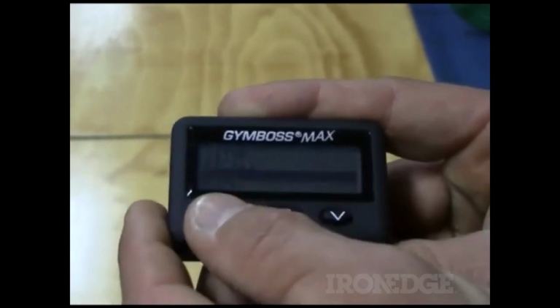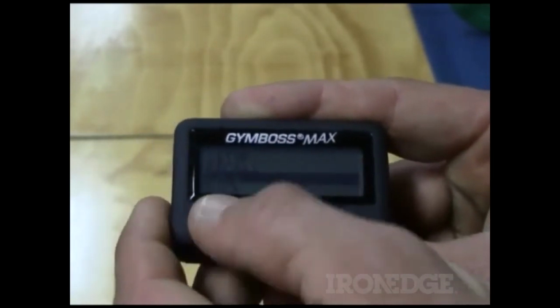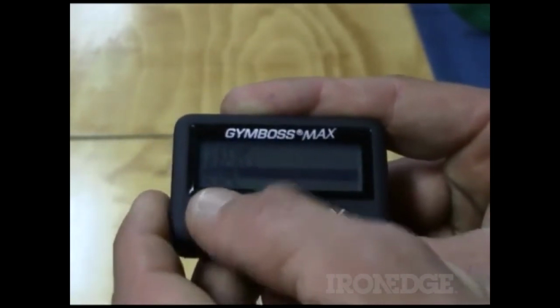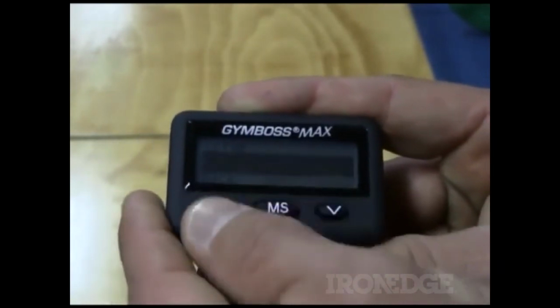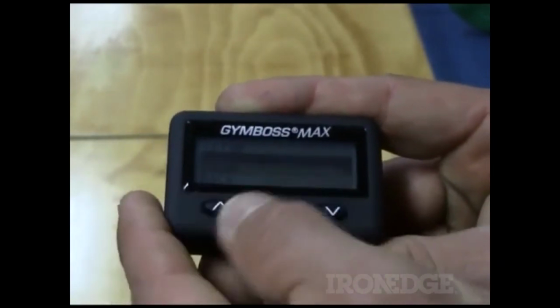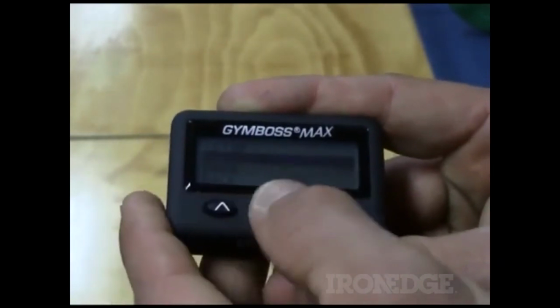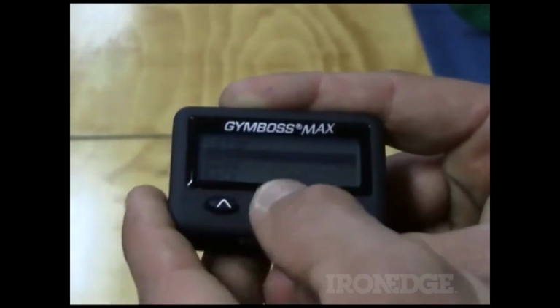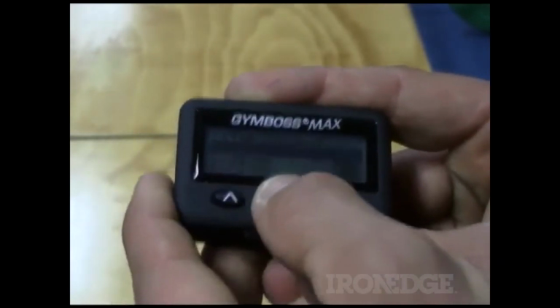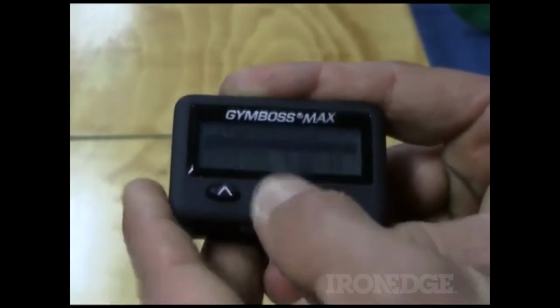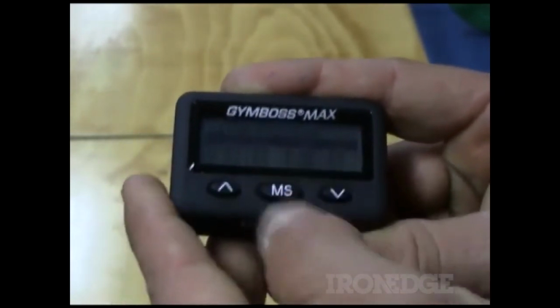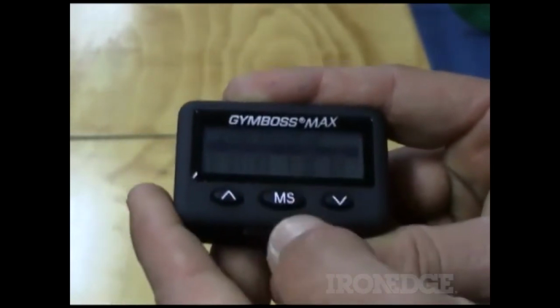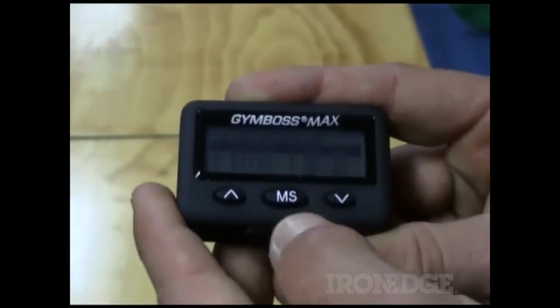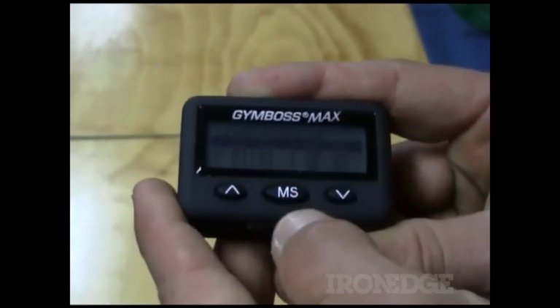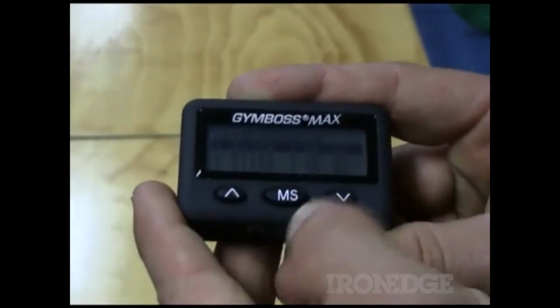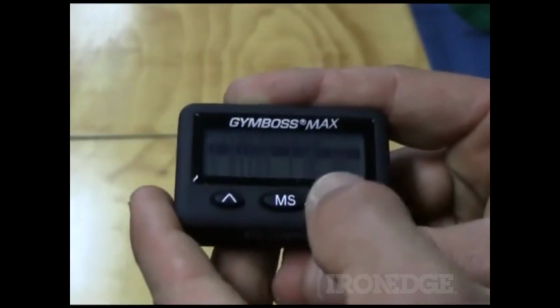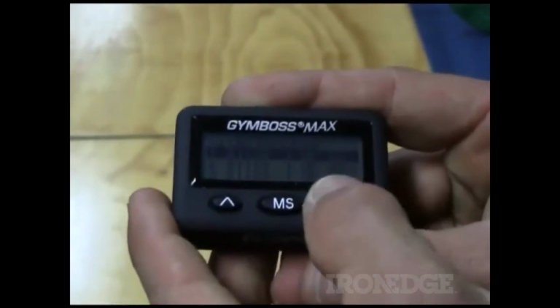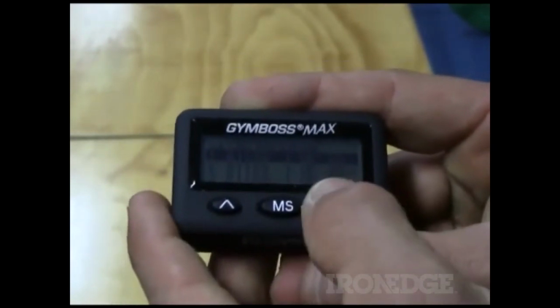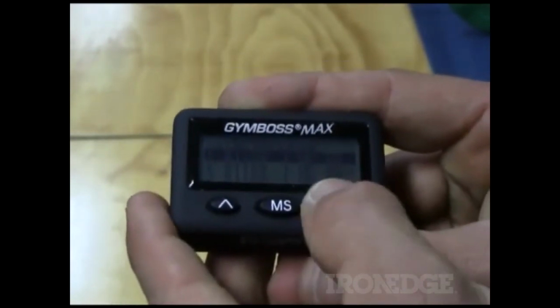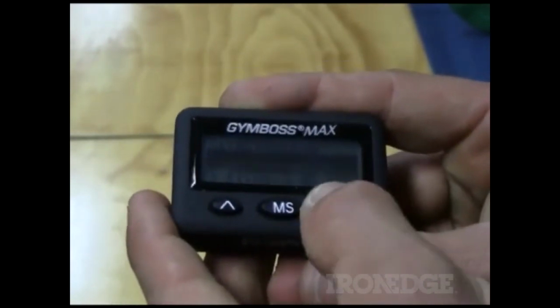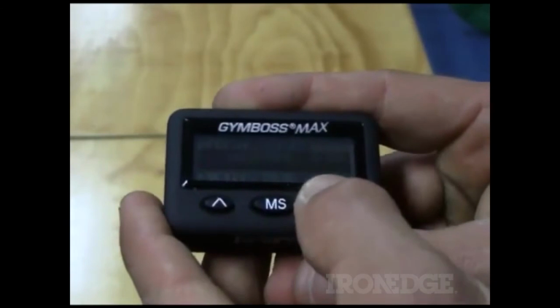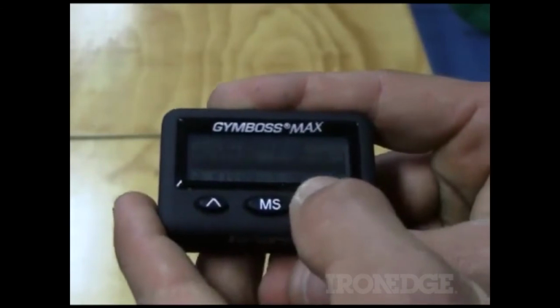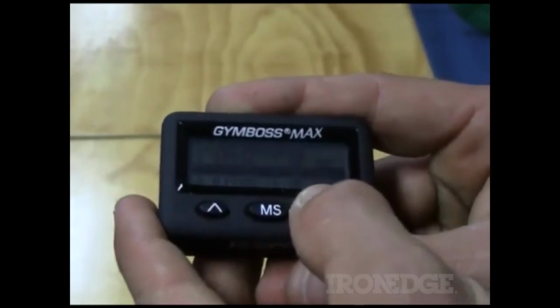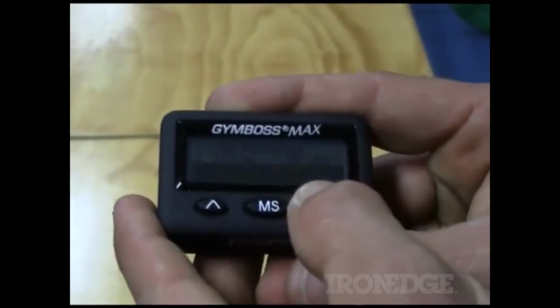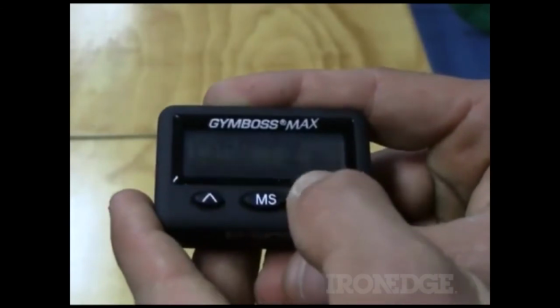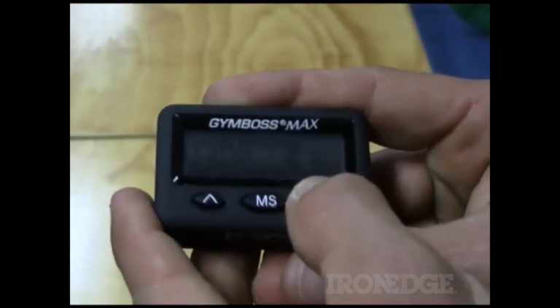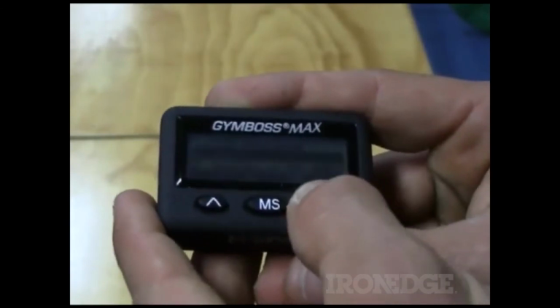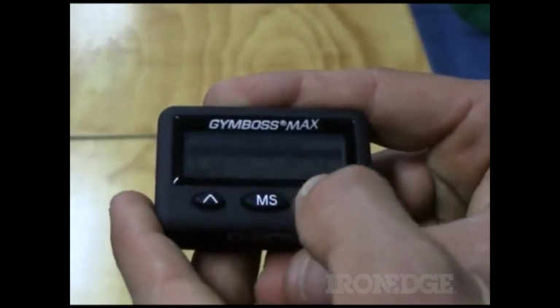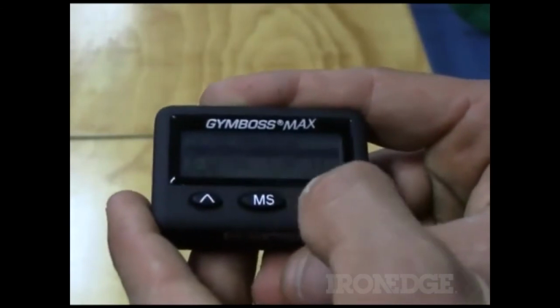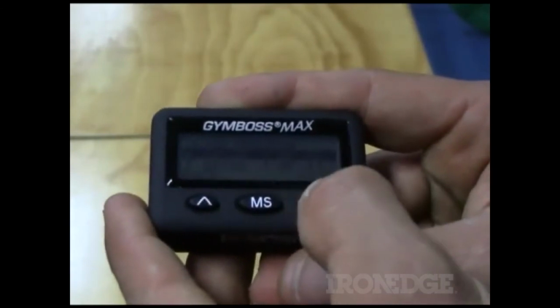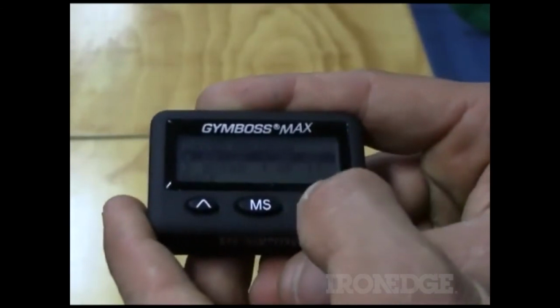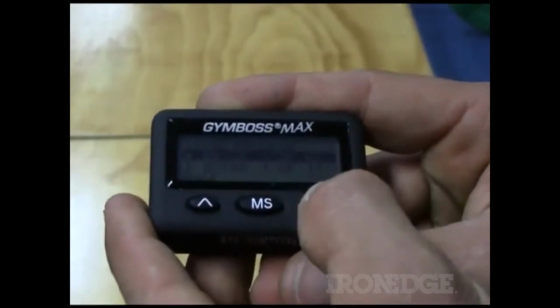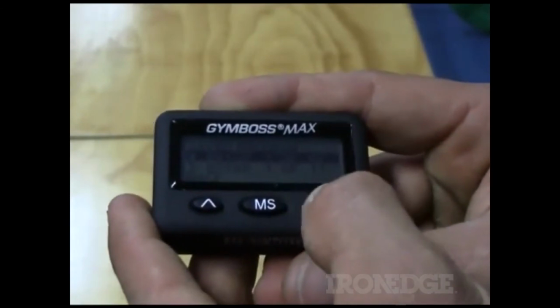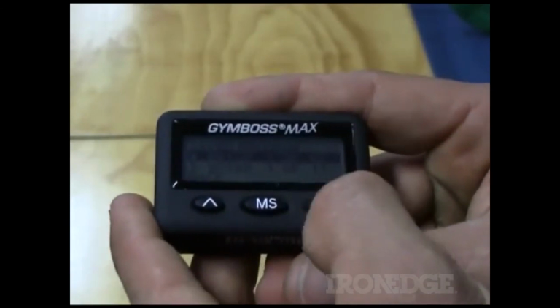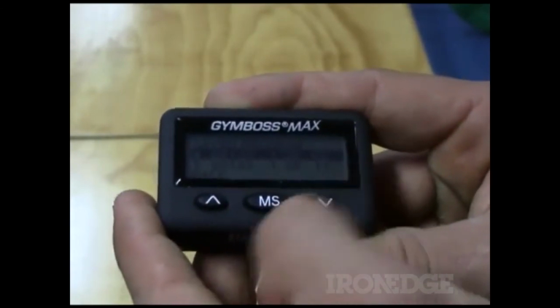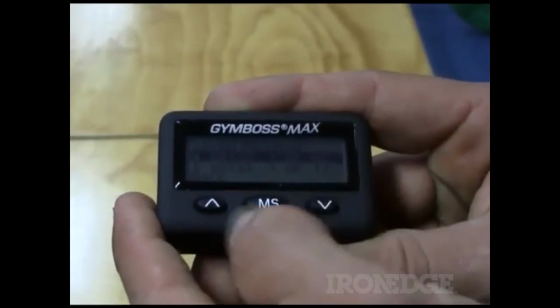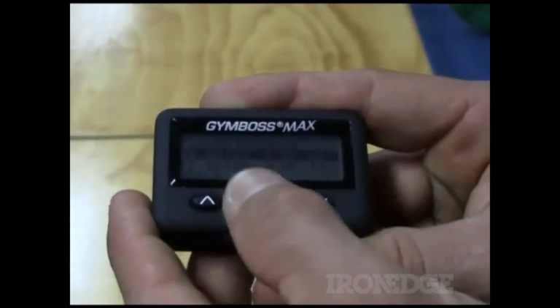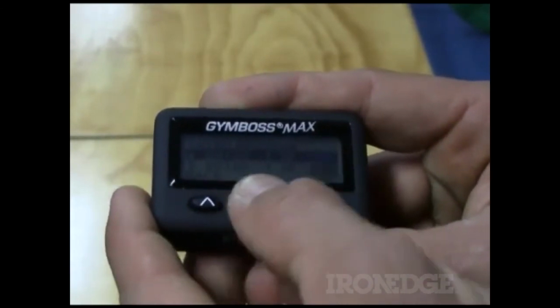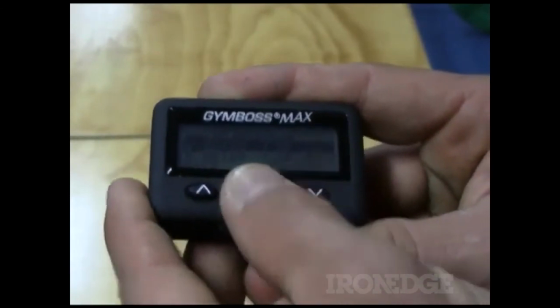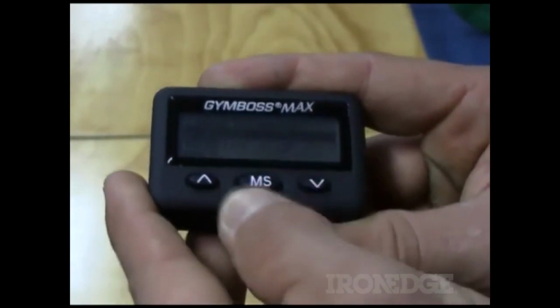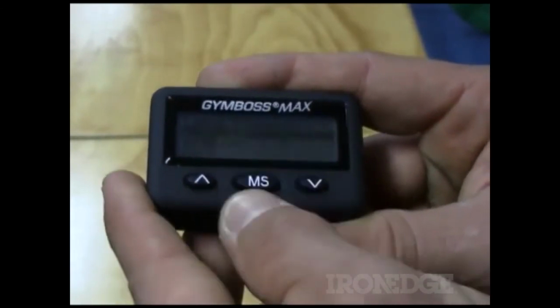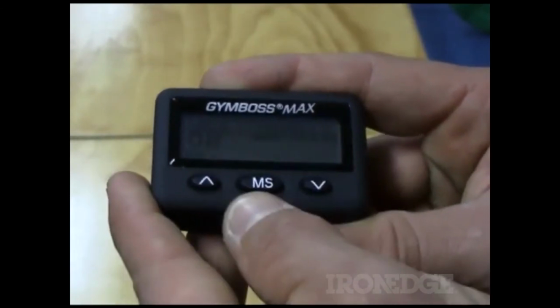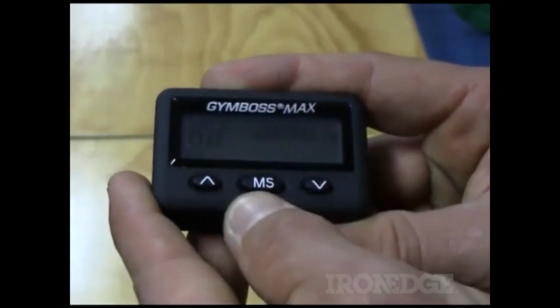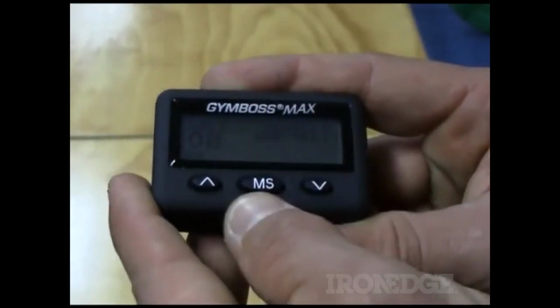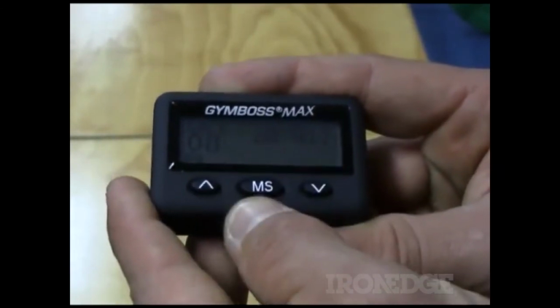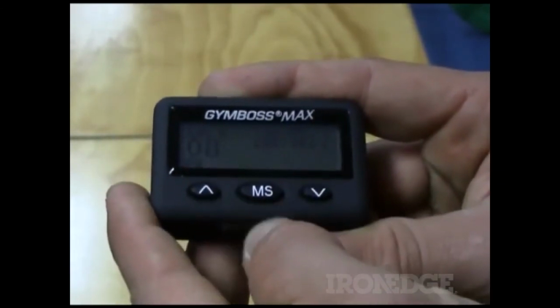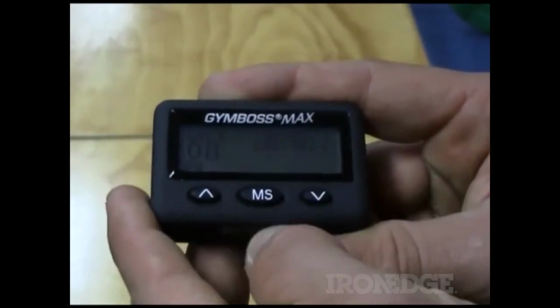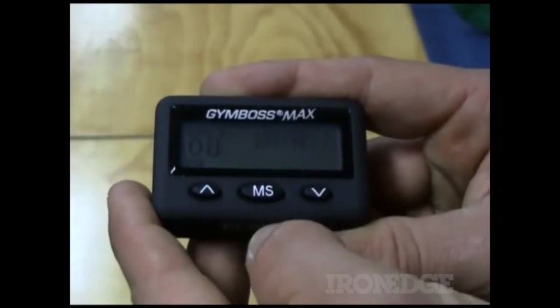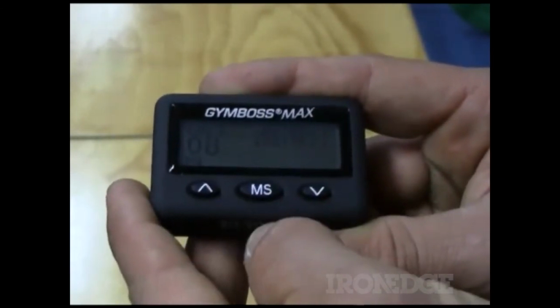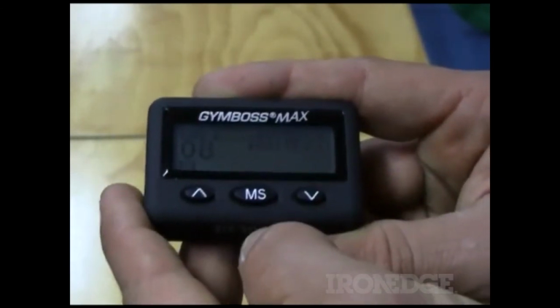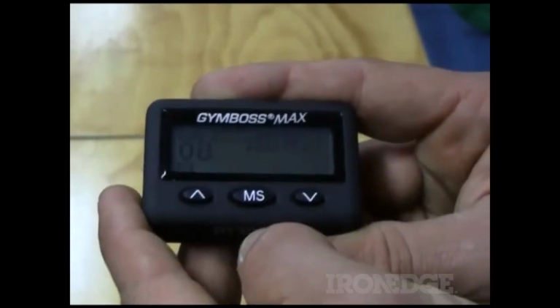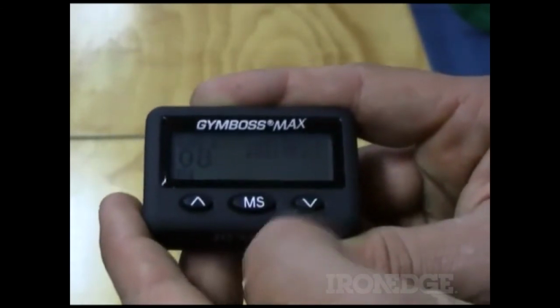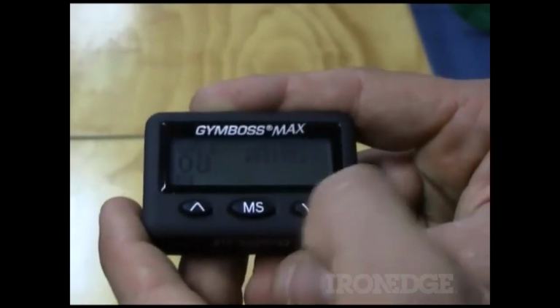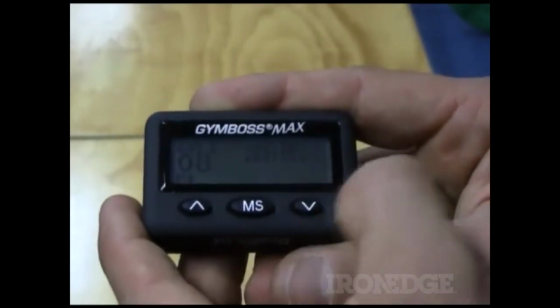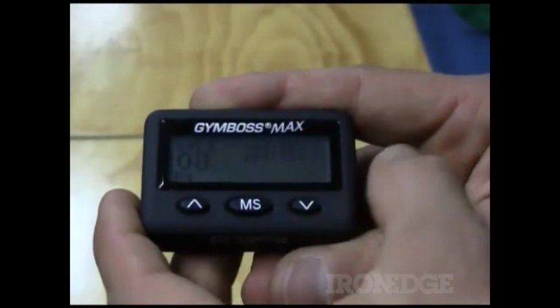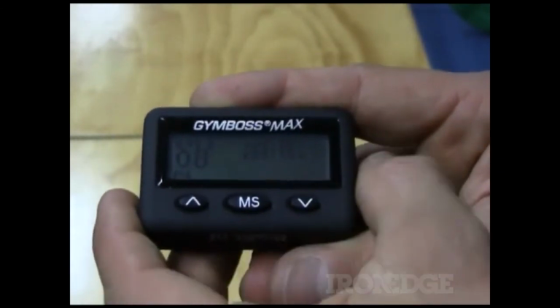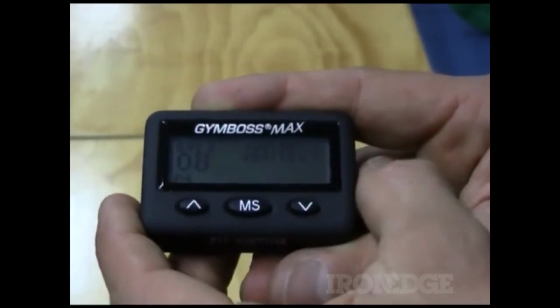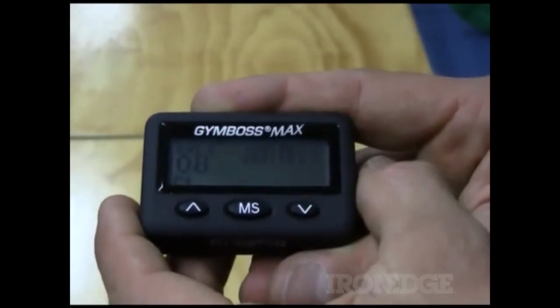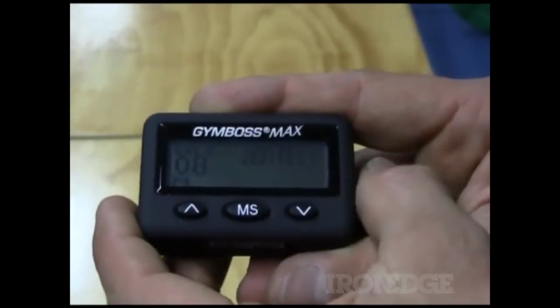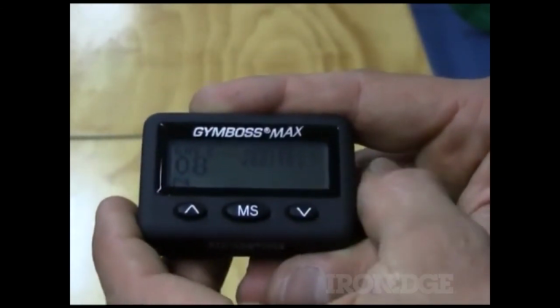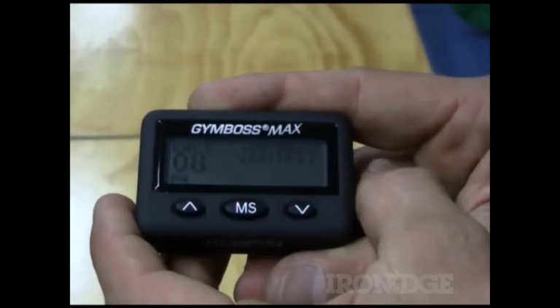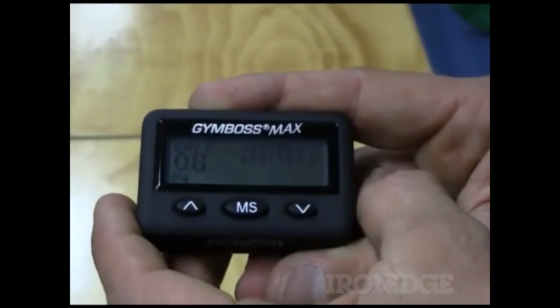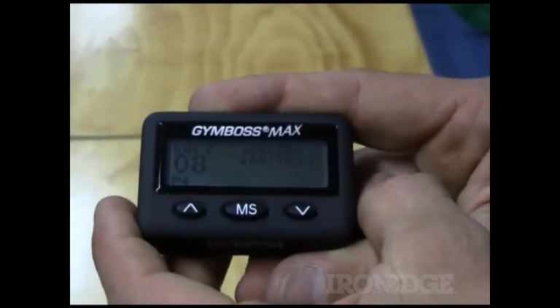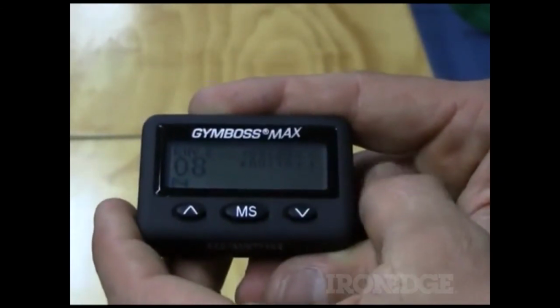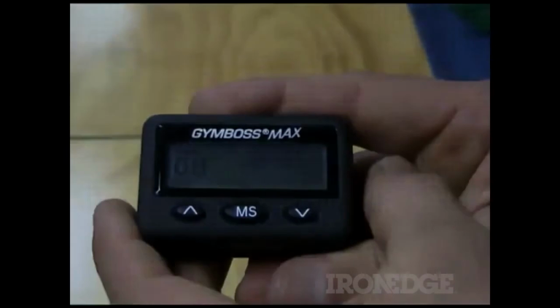If I go to recall, there's all my presets that I've got pre-saved. I can hit one of those and I am ready to go.